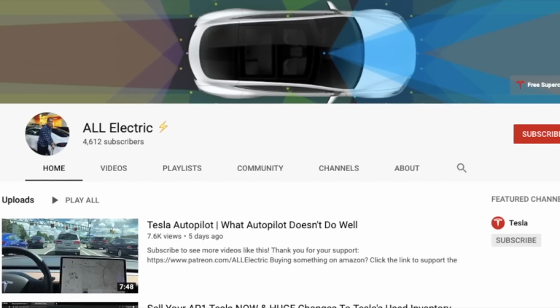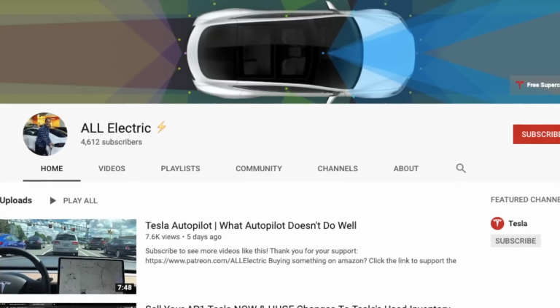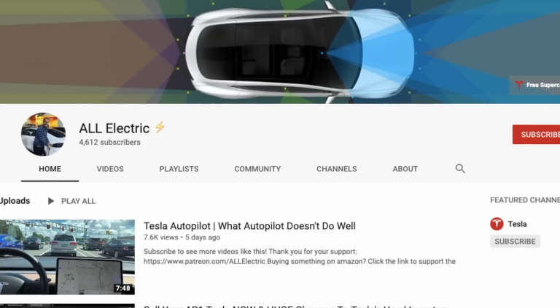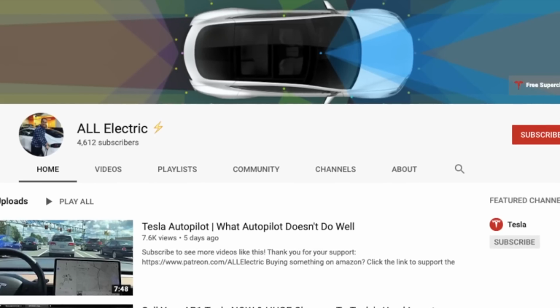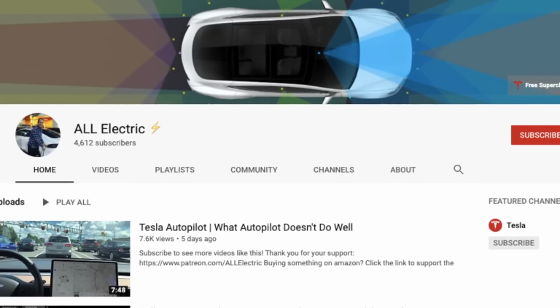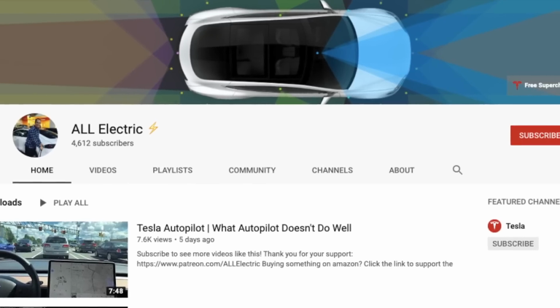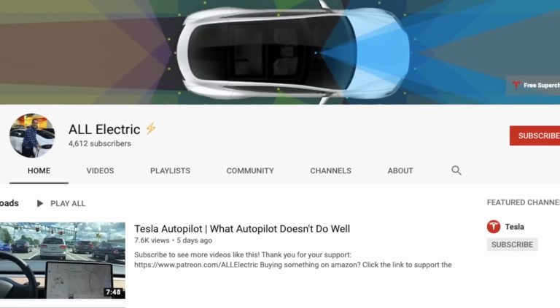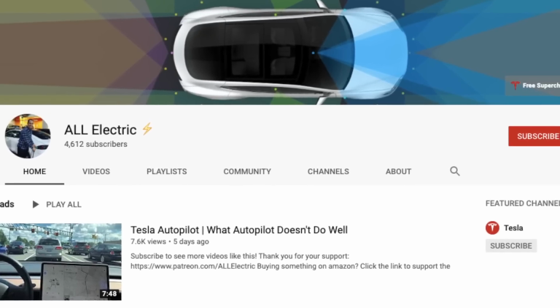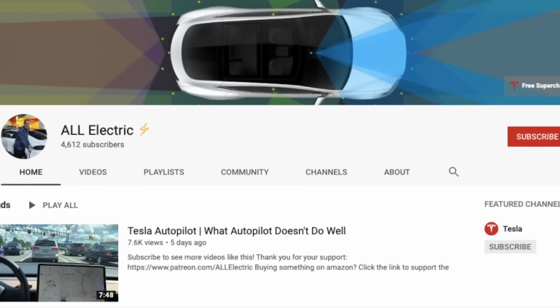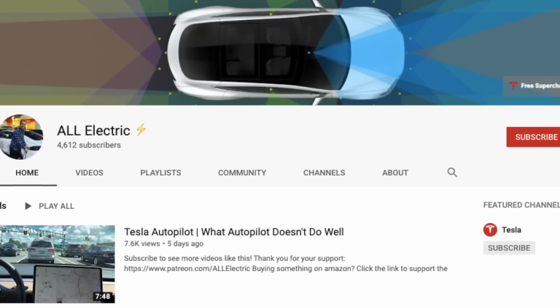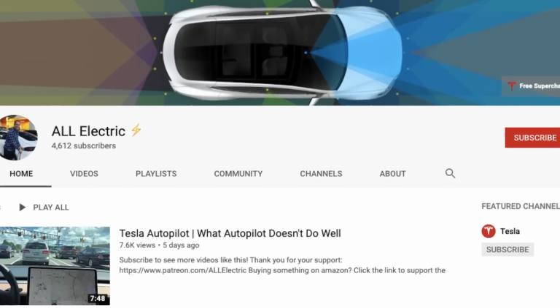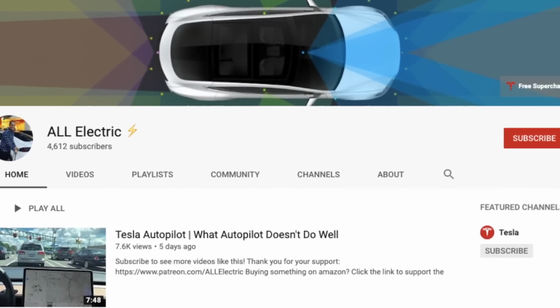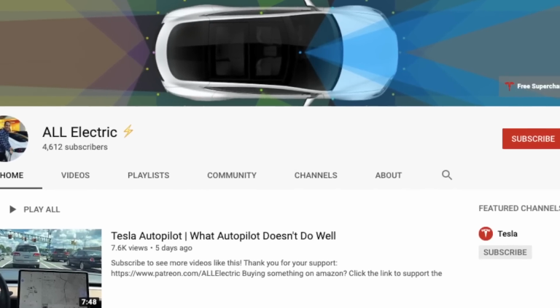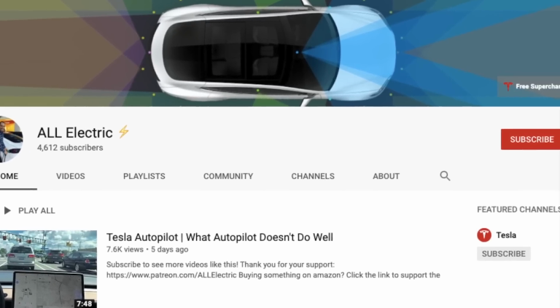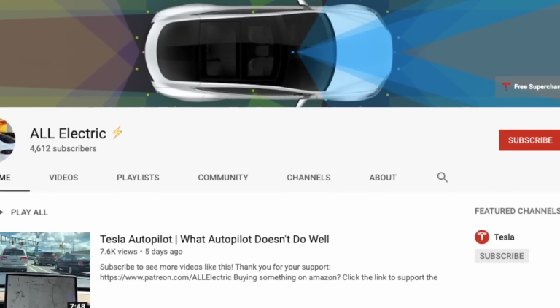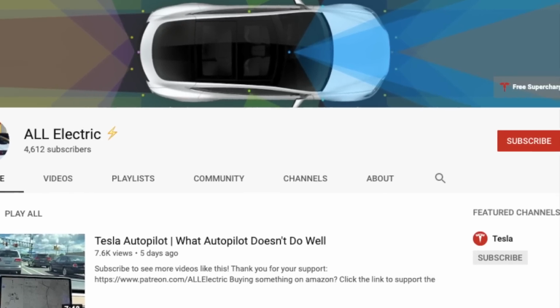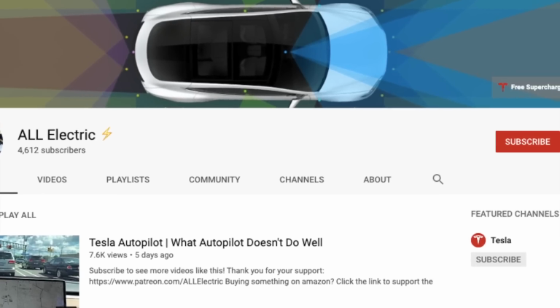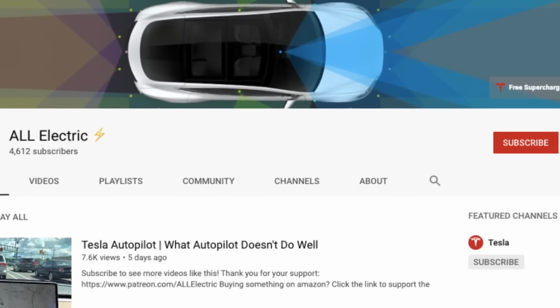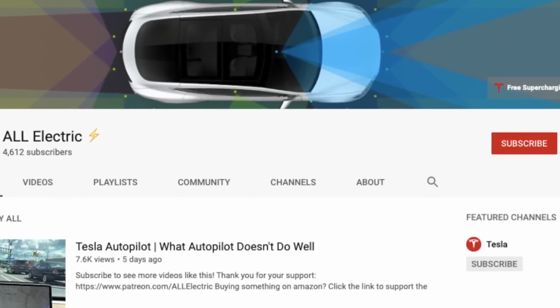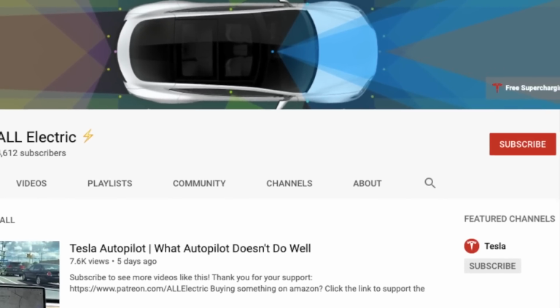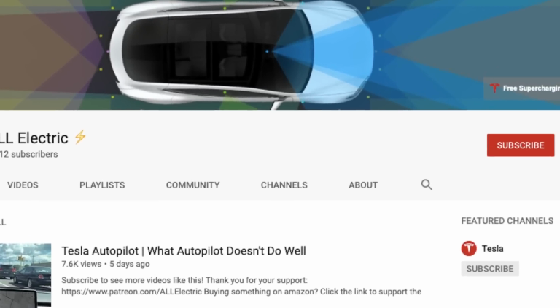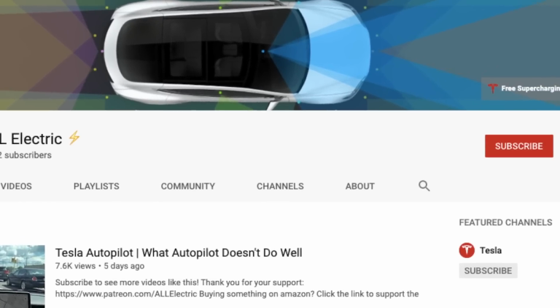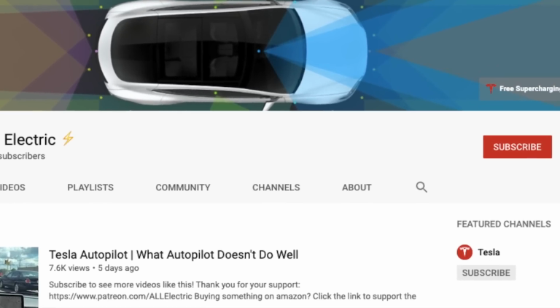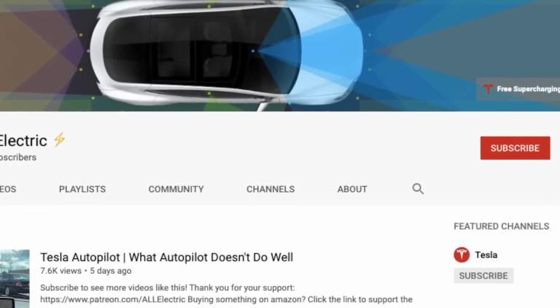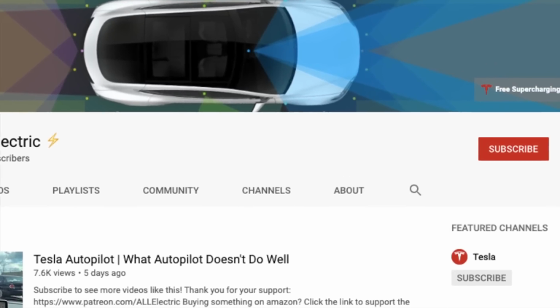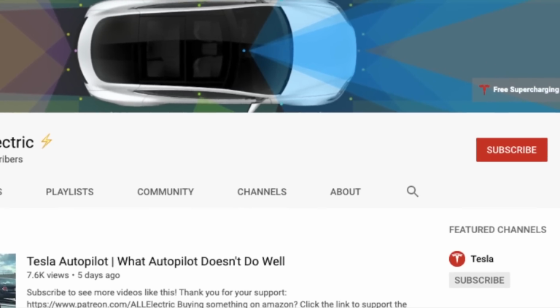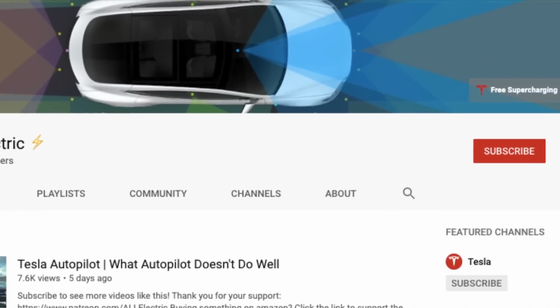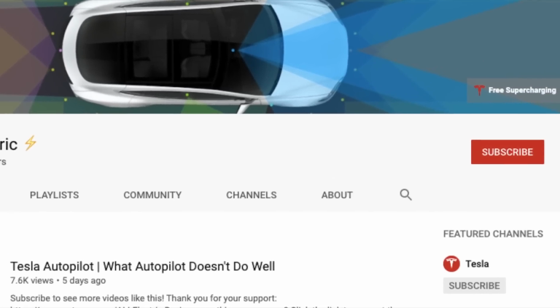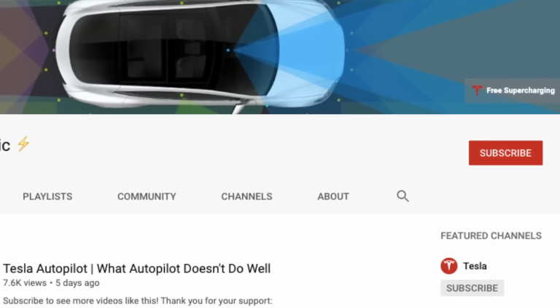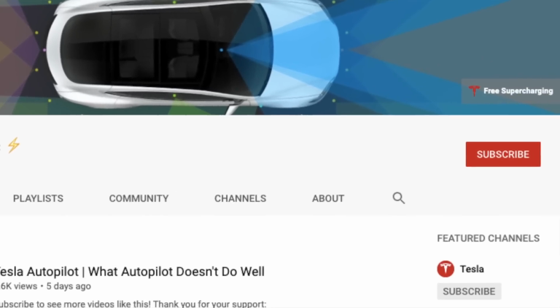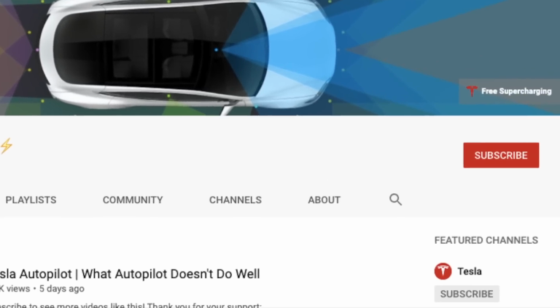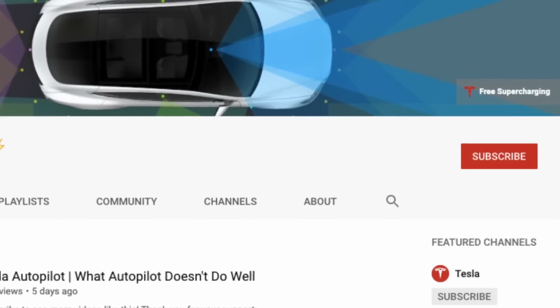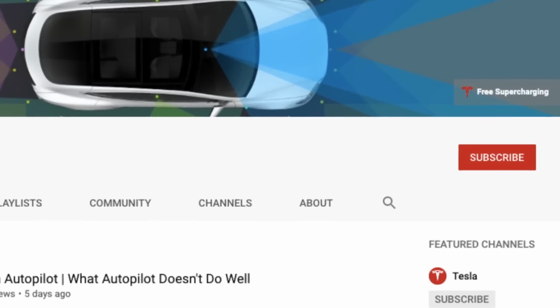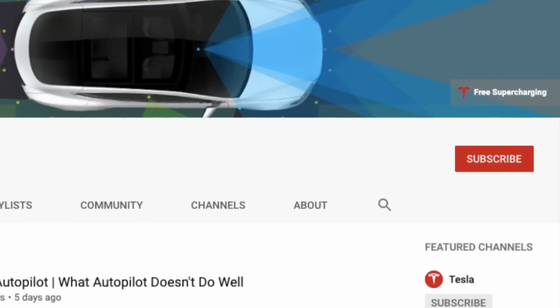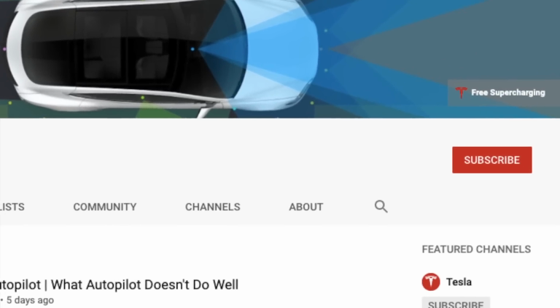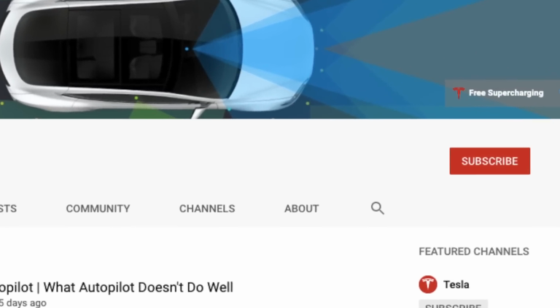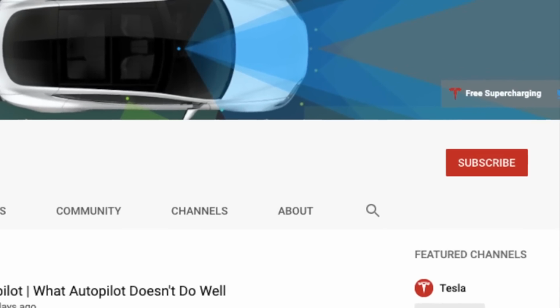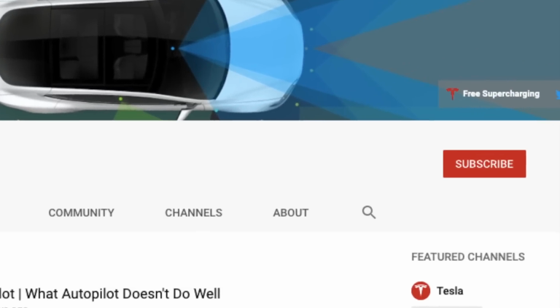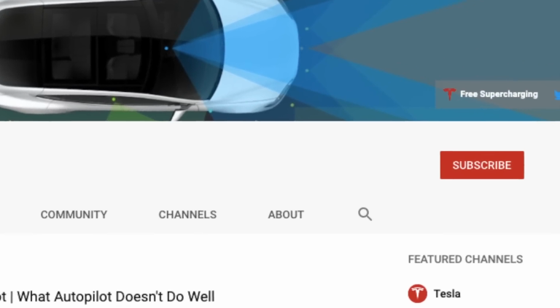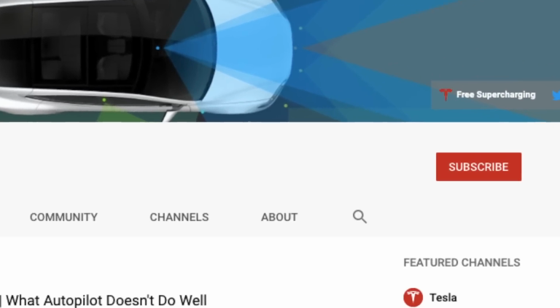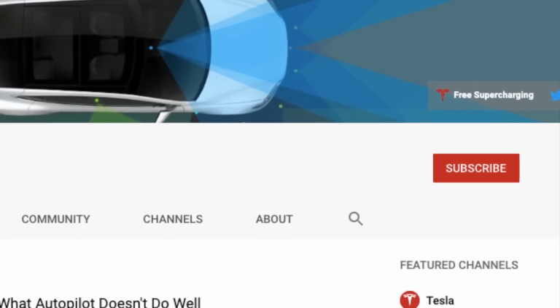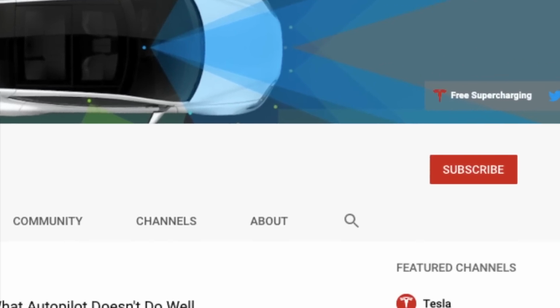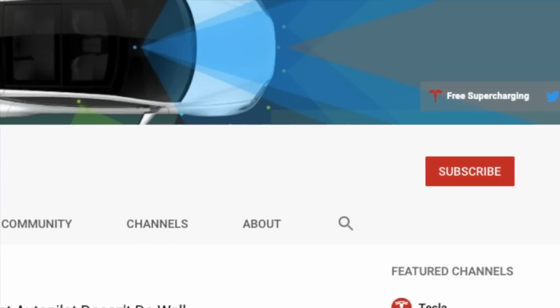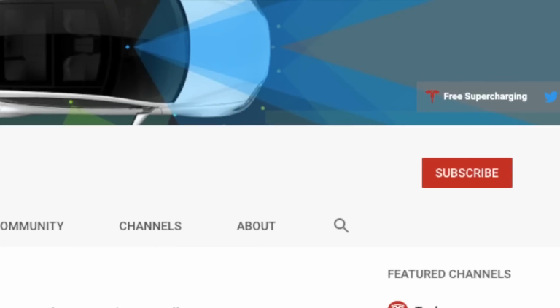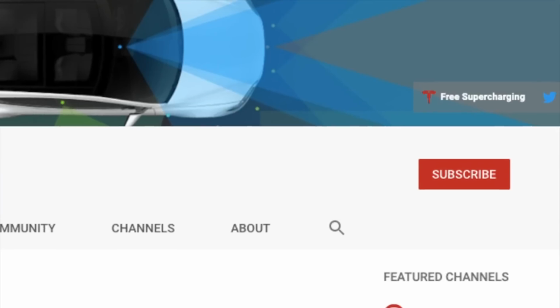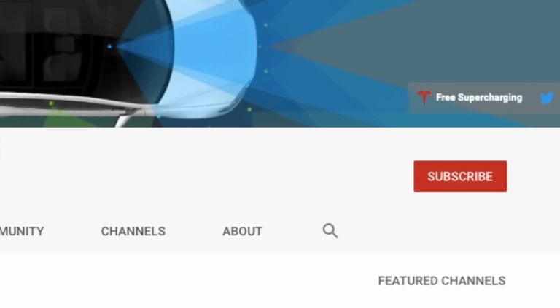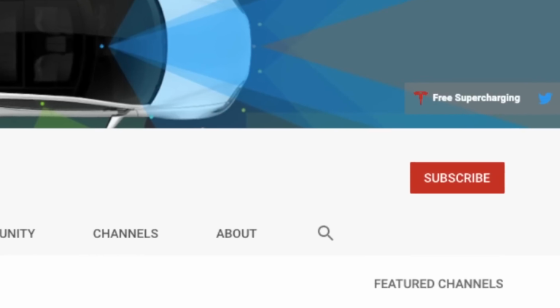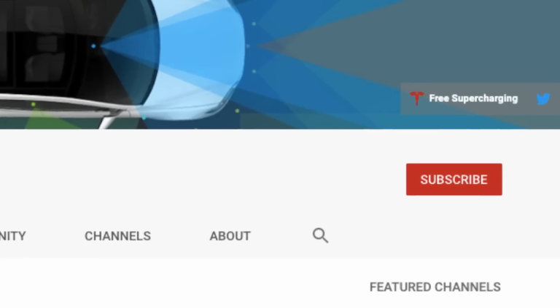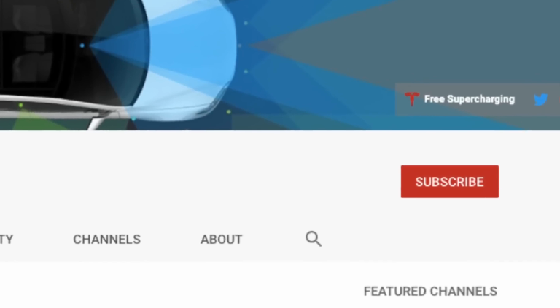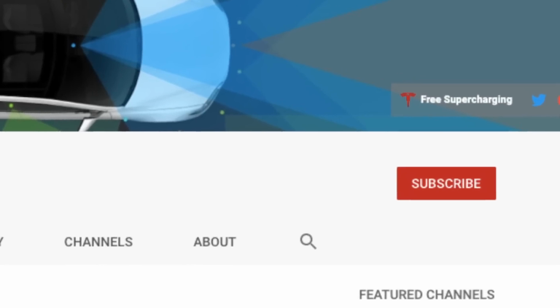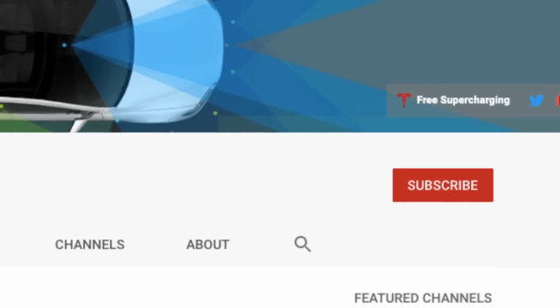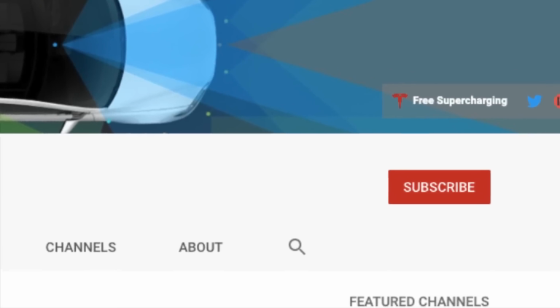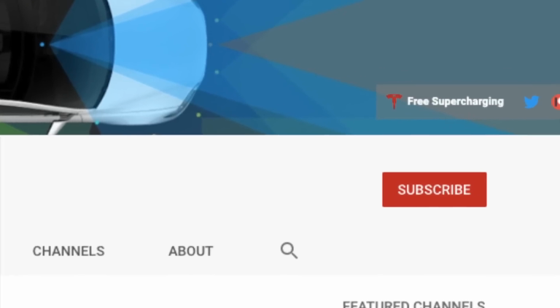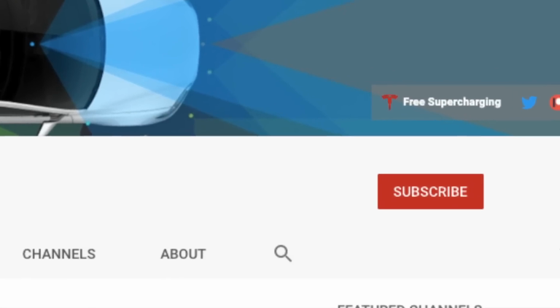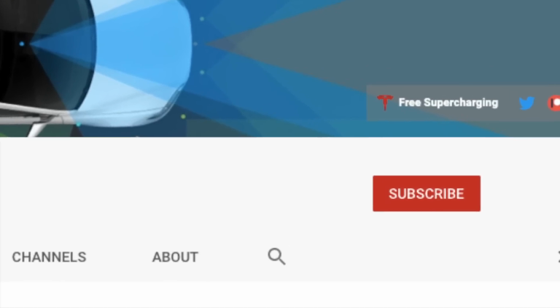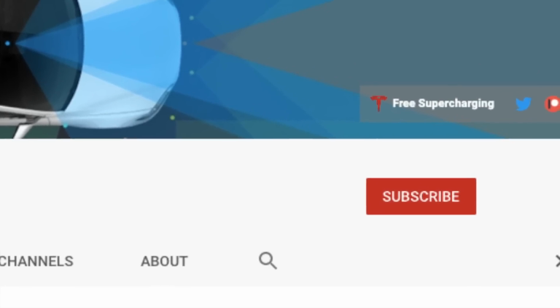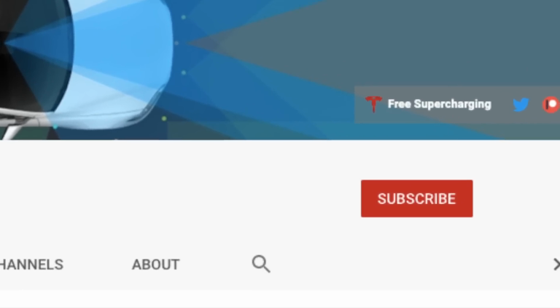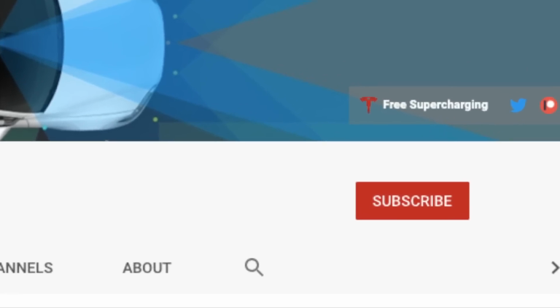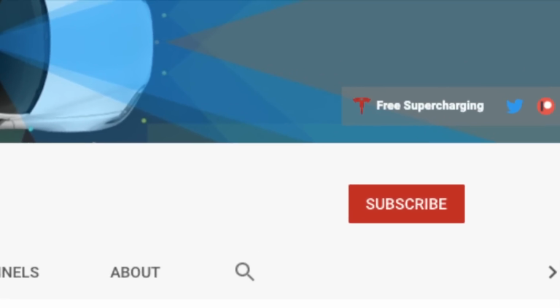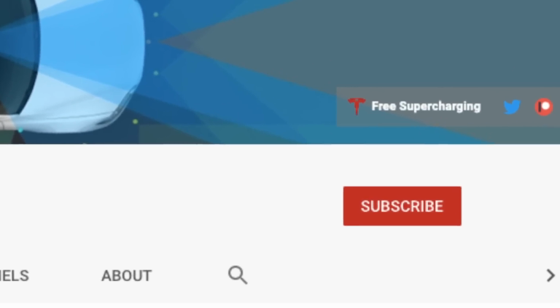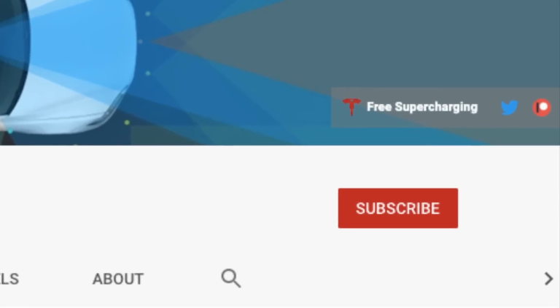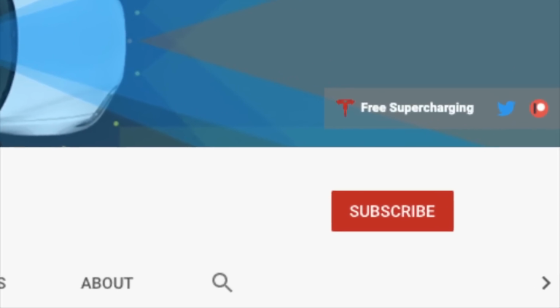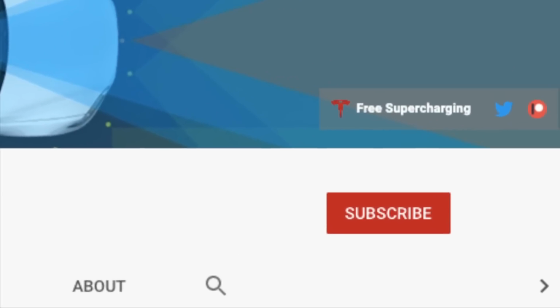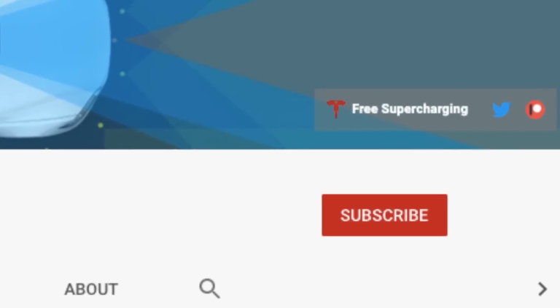If you guys like this video, please give it a thumbs up. Thank you so much for watching. Please share it with a friend and I'll see you guys in the next one.